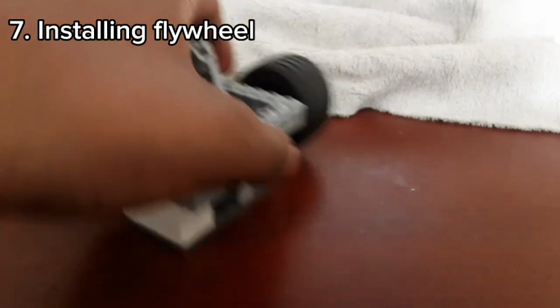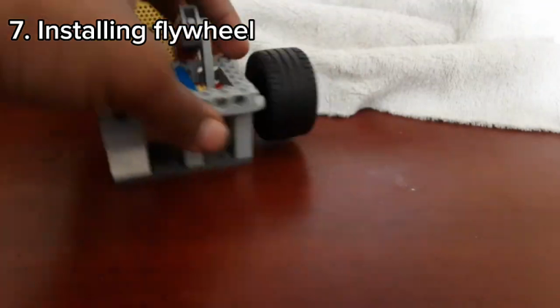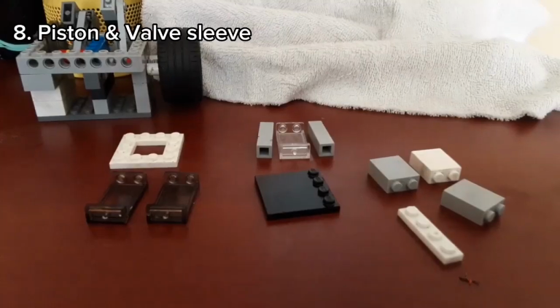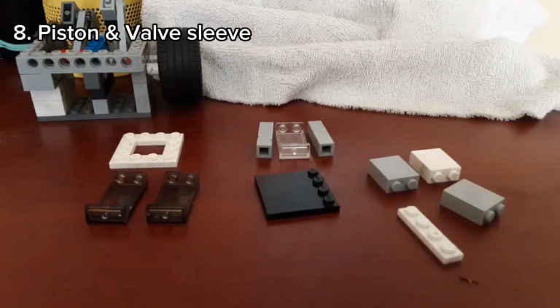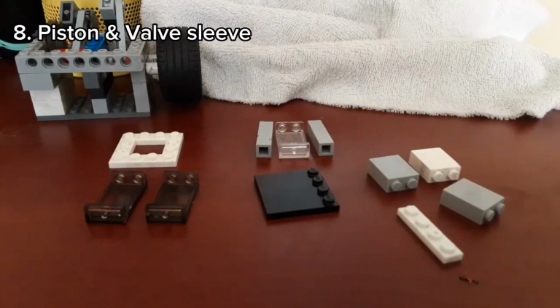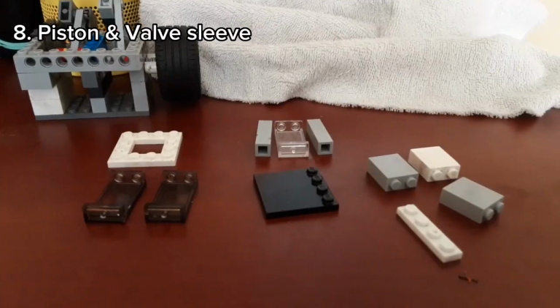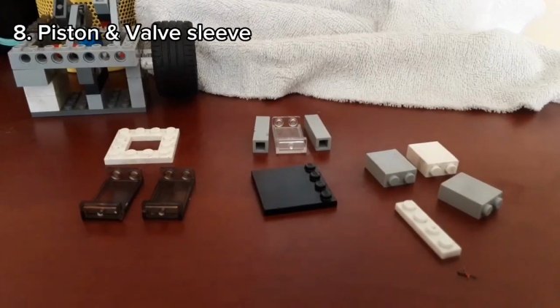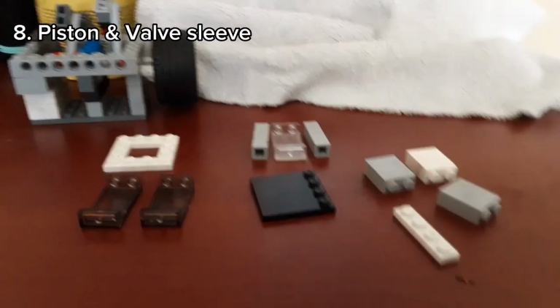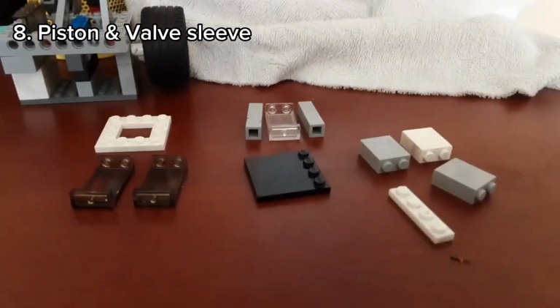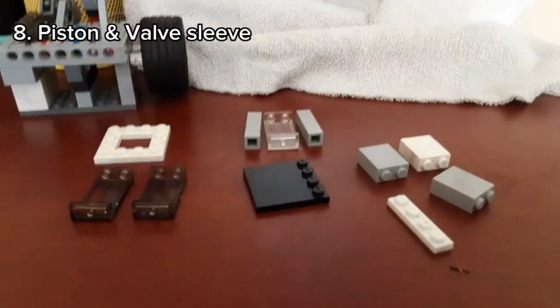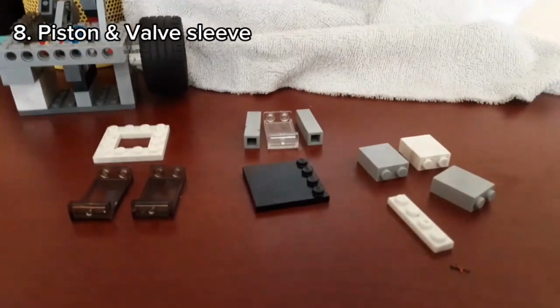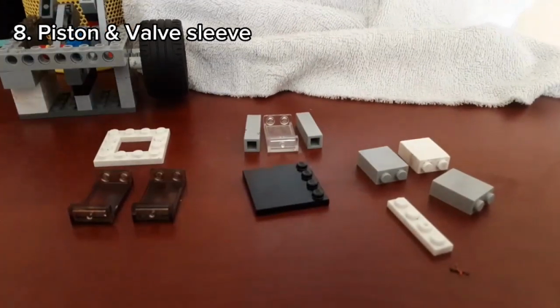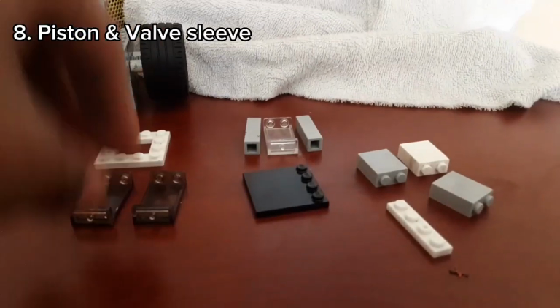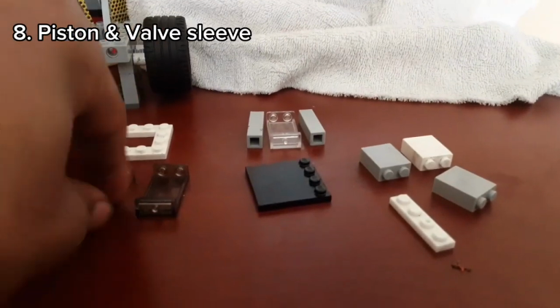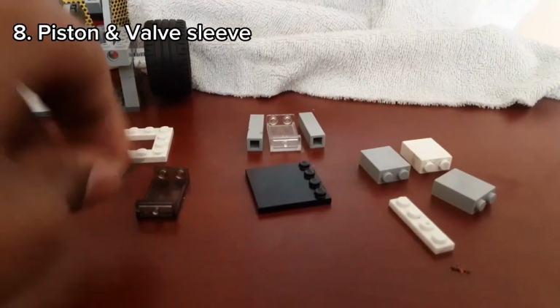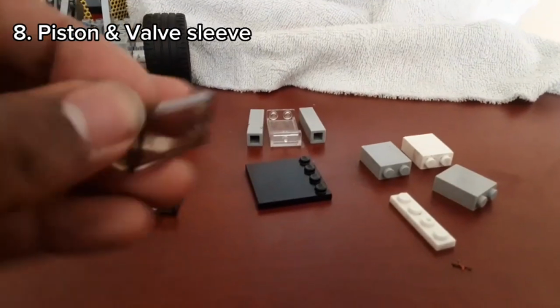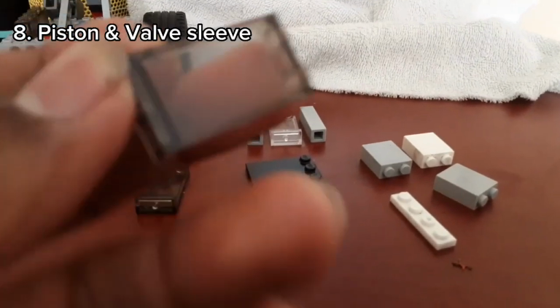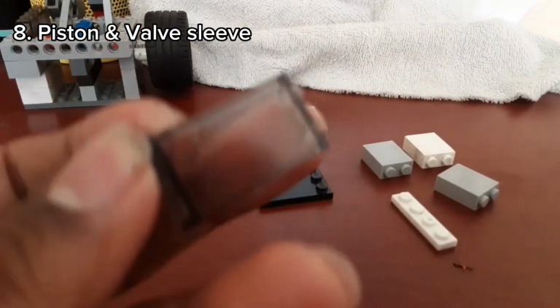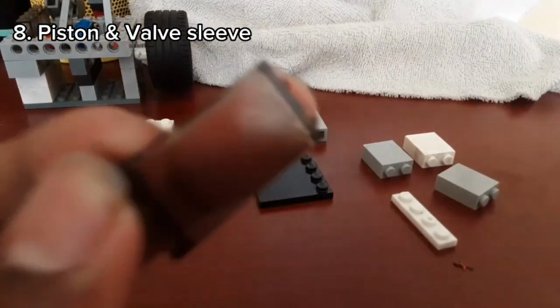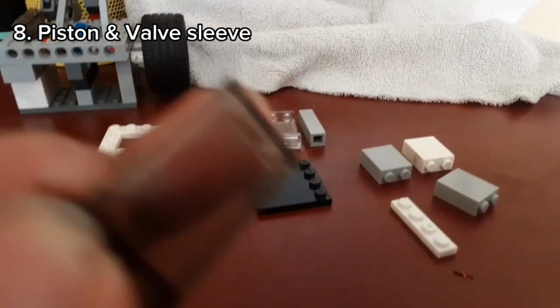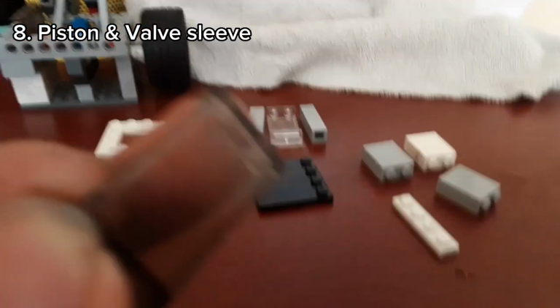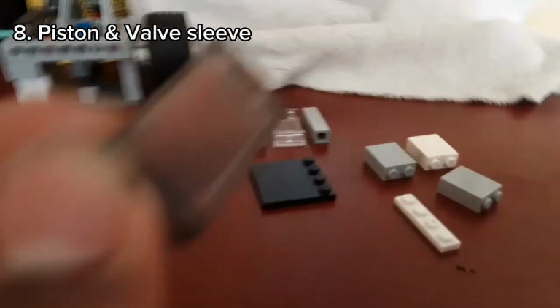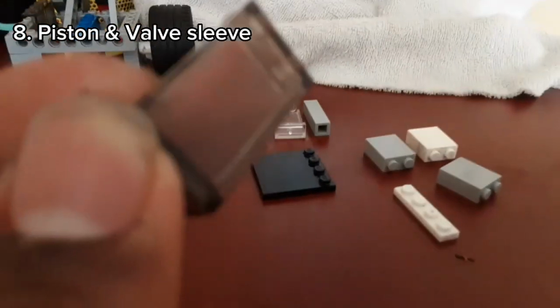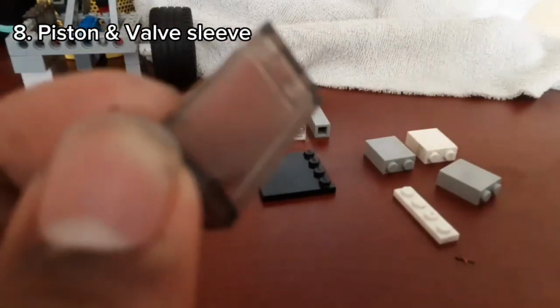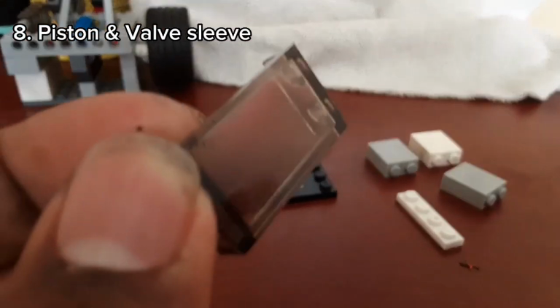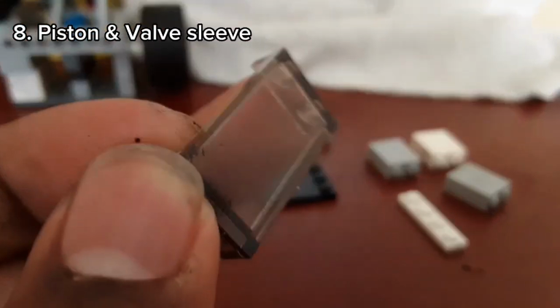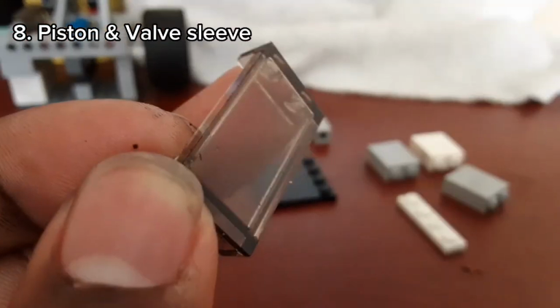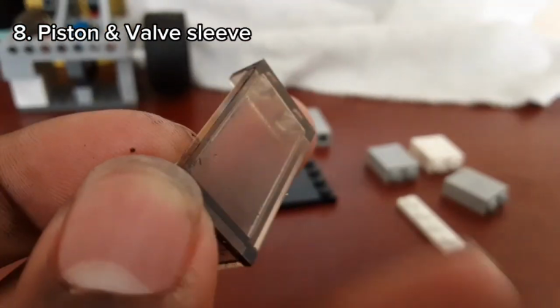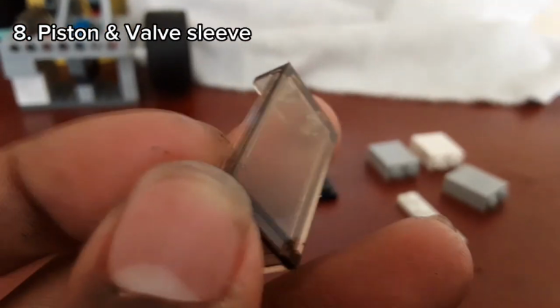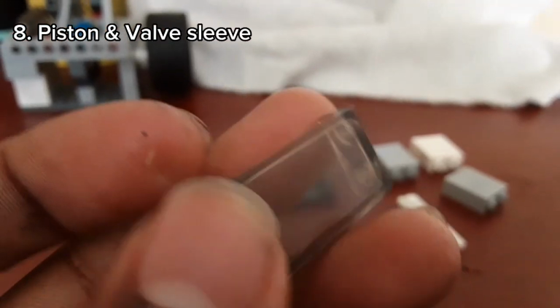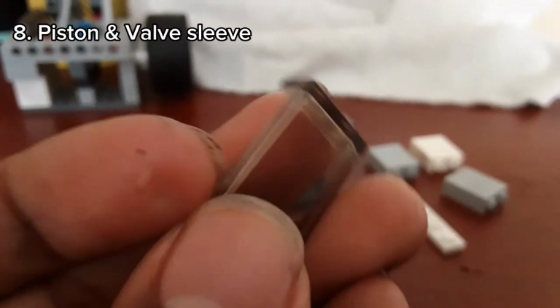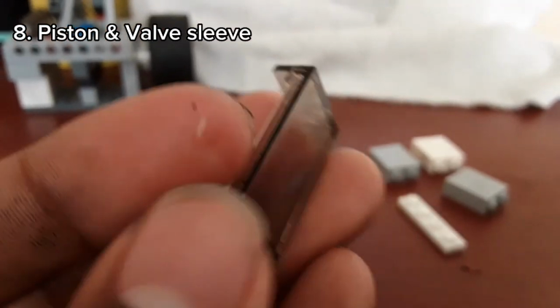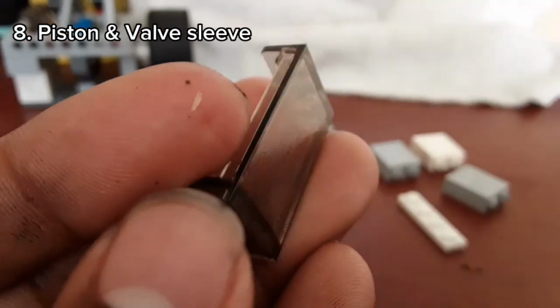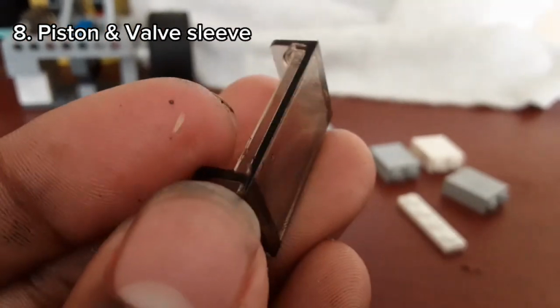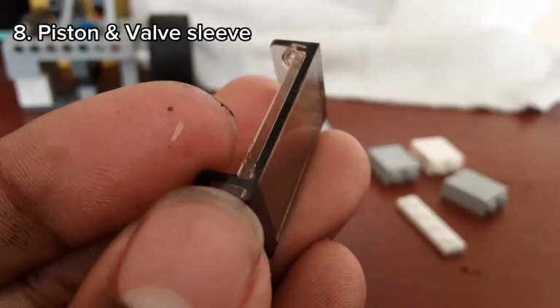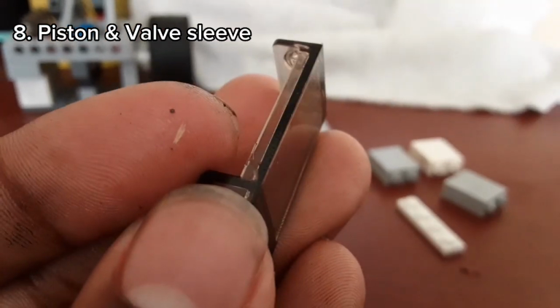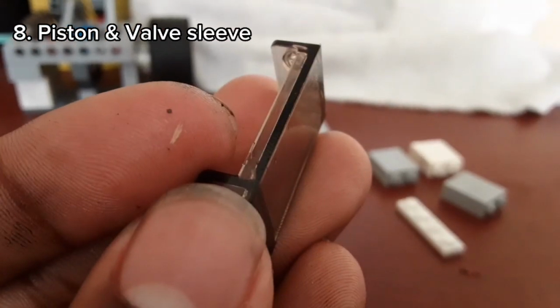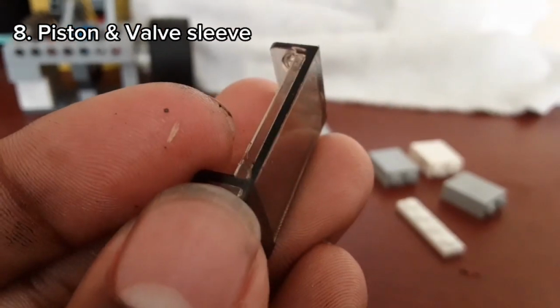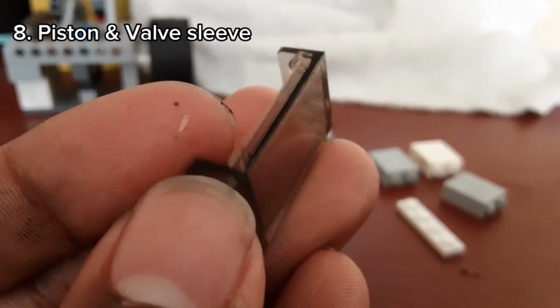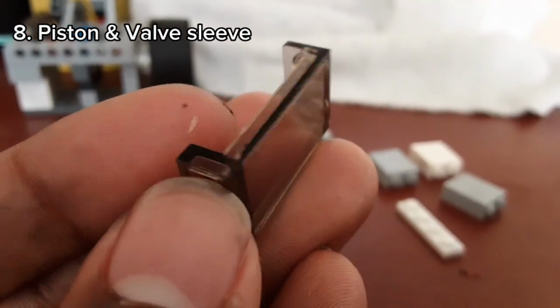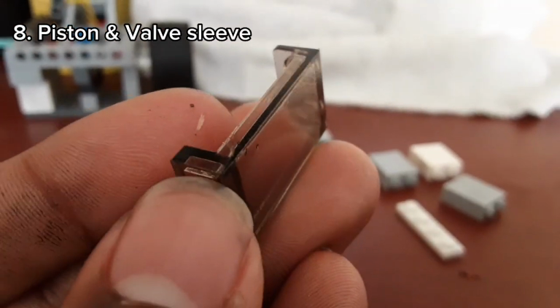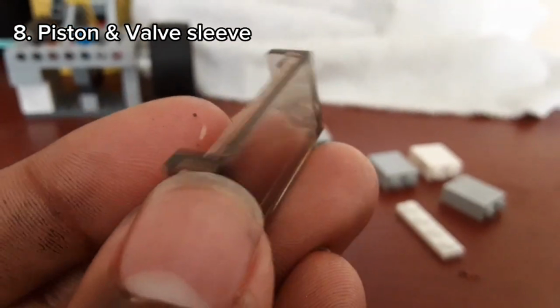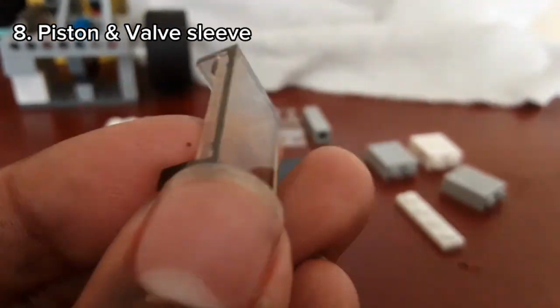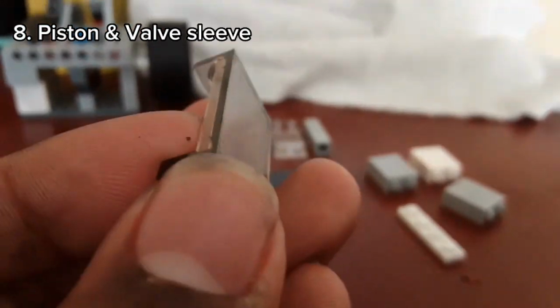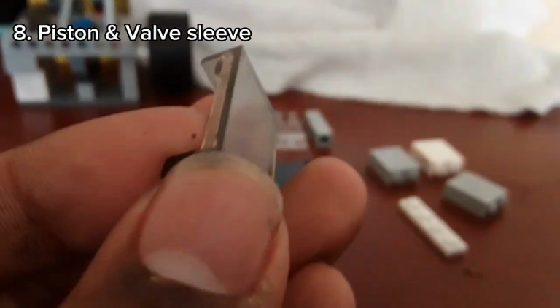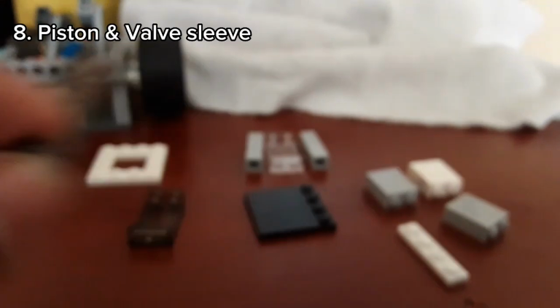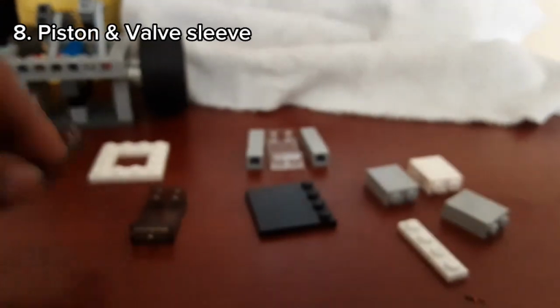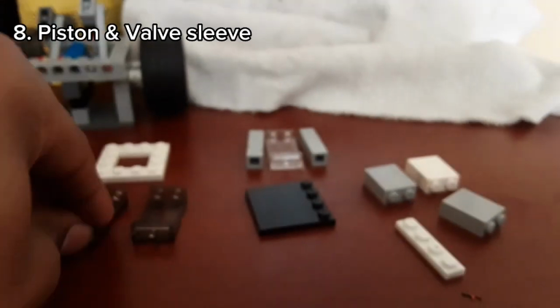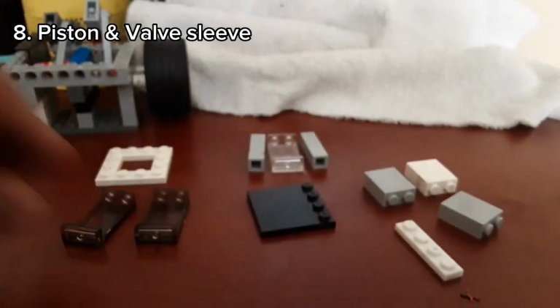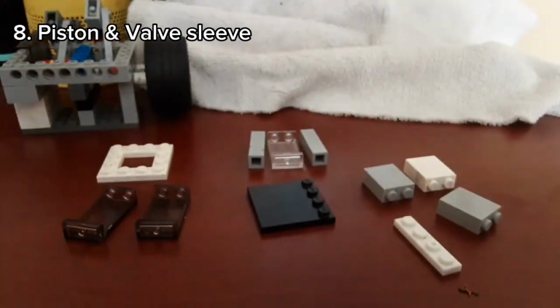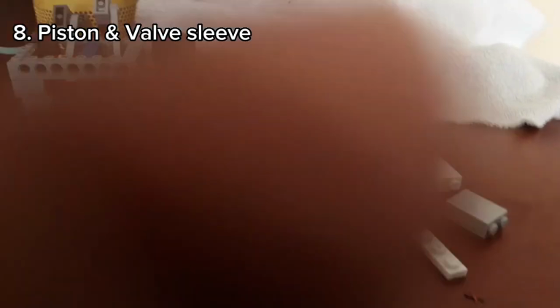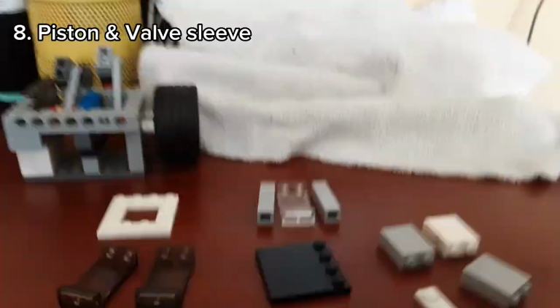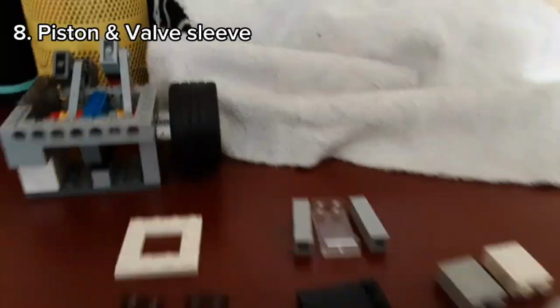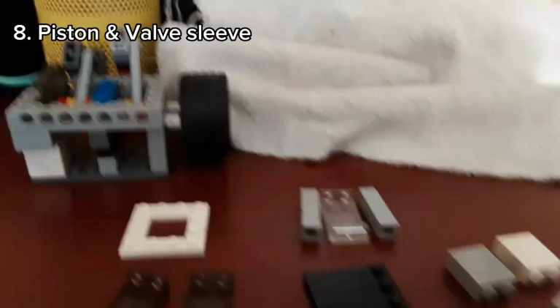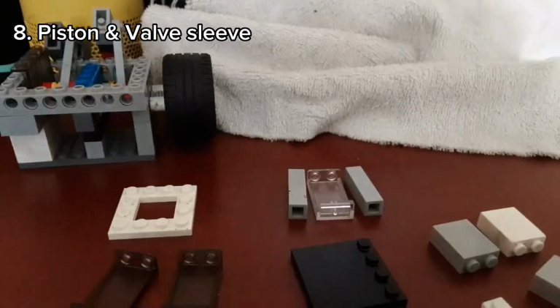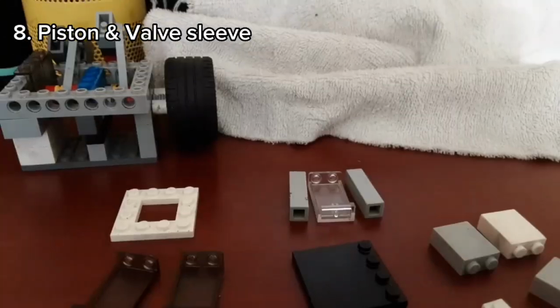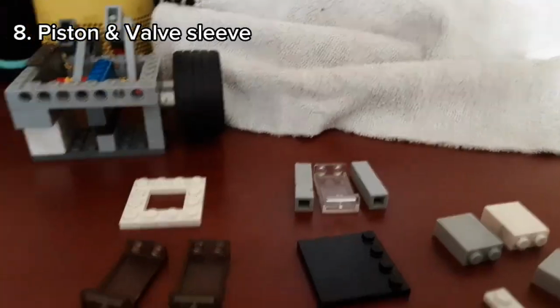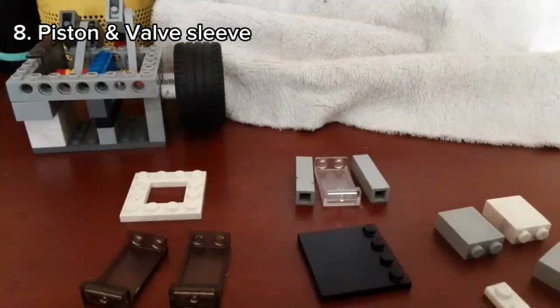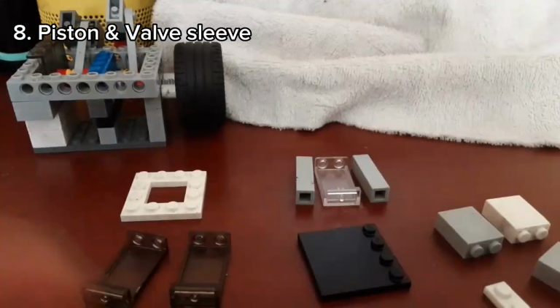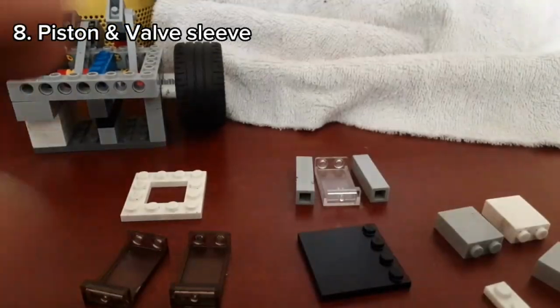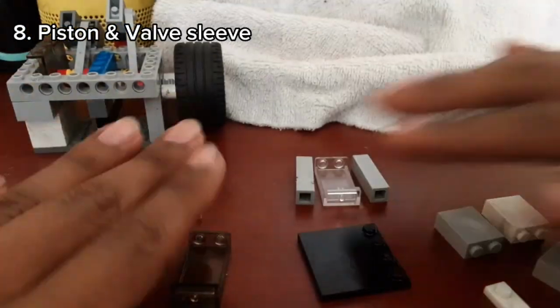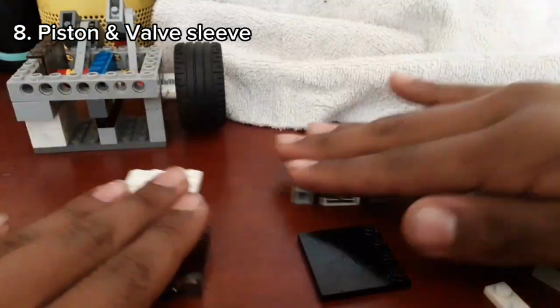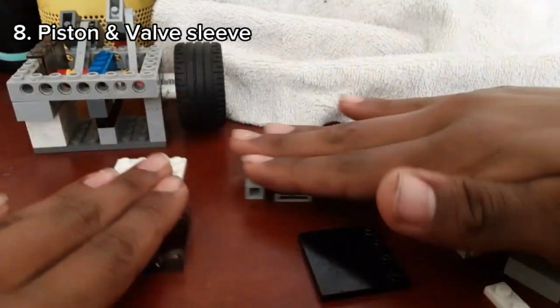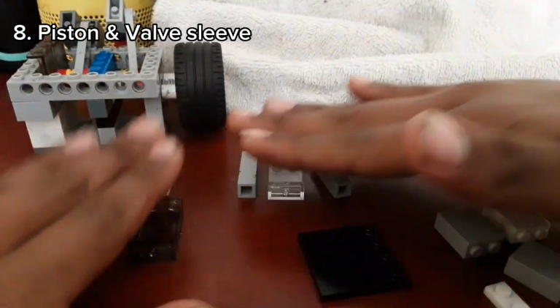For the piston sleeve you're going to need three of these 2x1x3 pieces that have a really smooth wall, which can make the piston move easier.